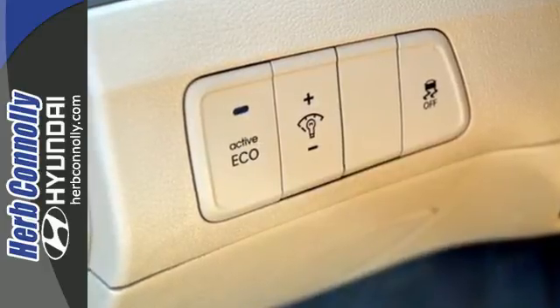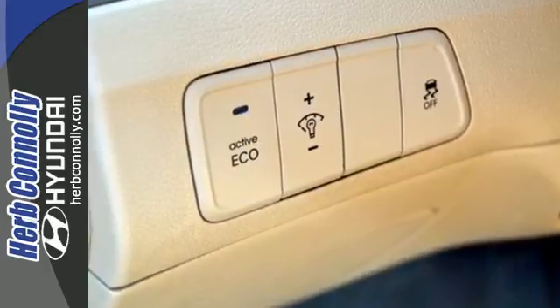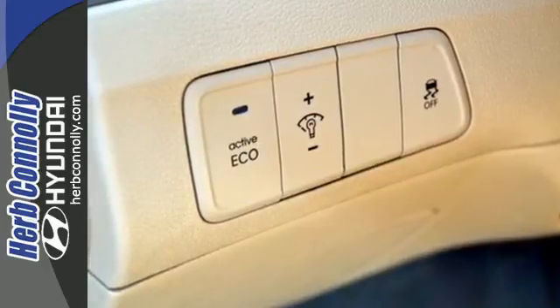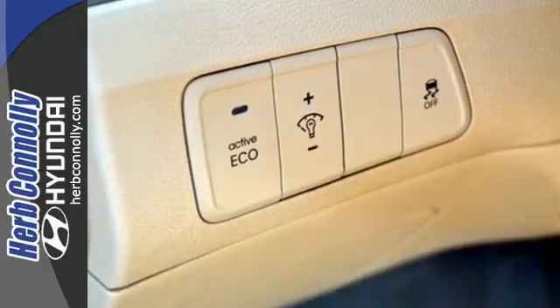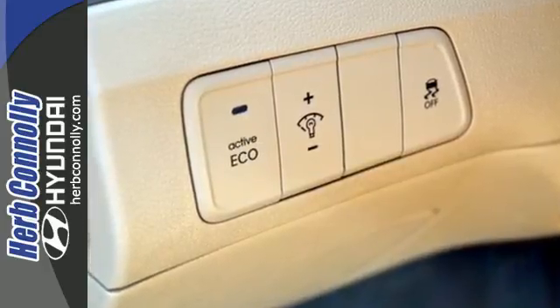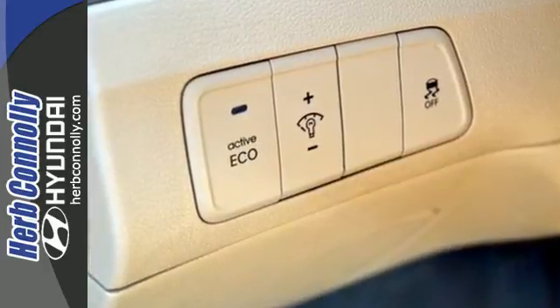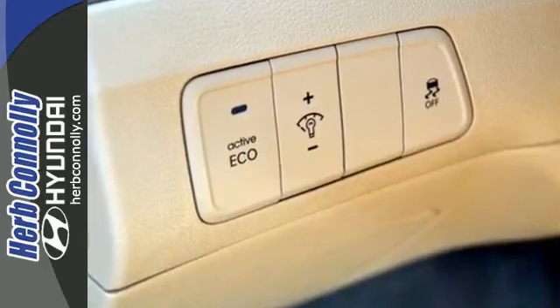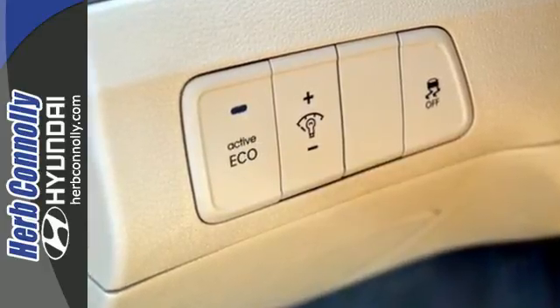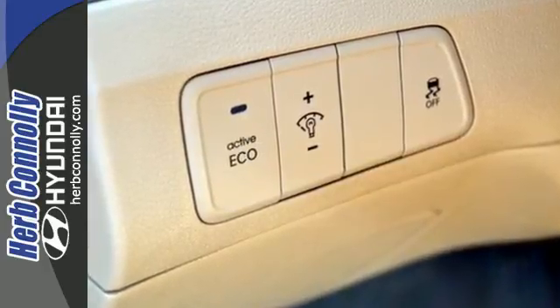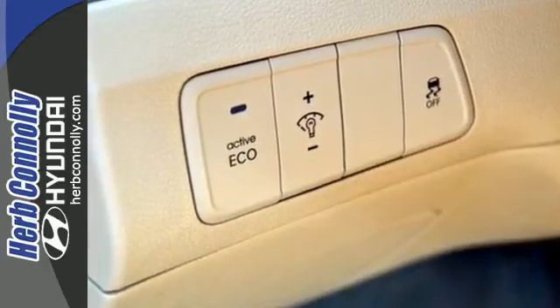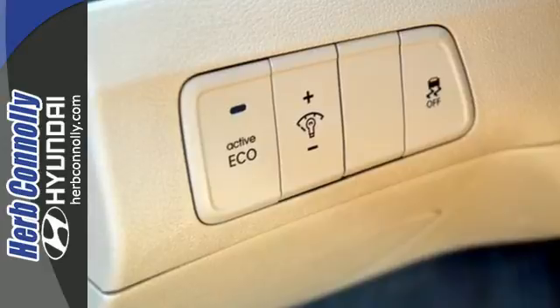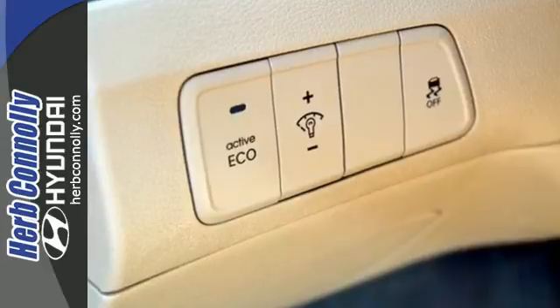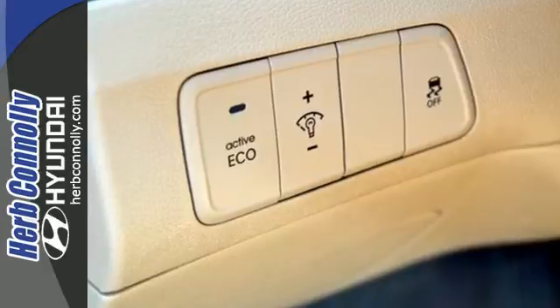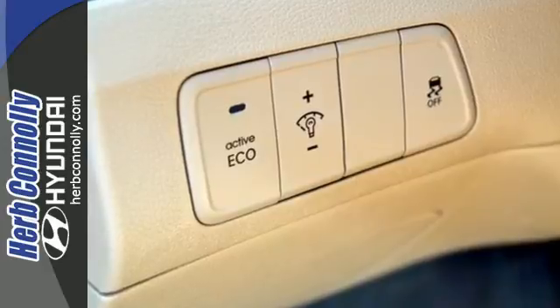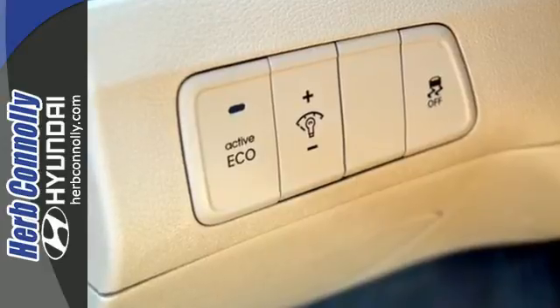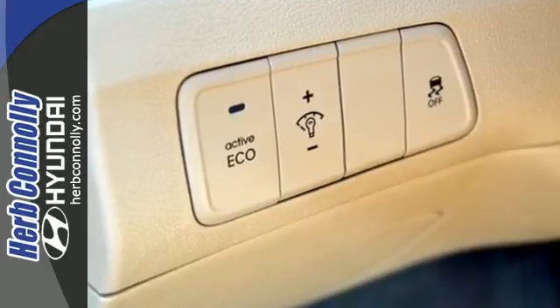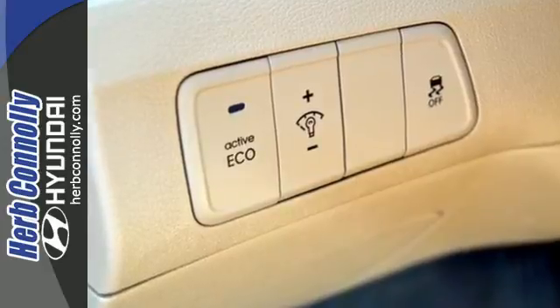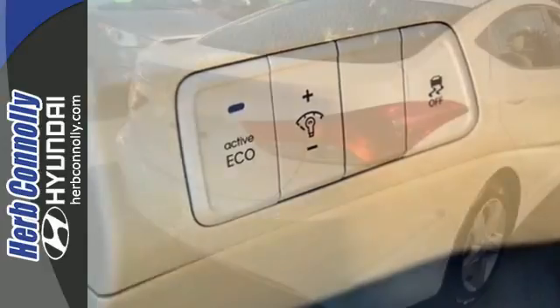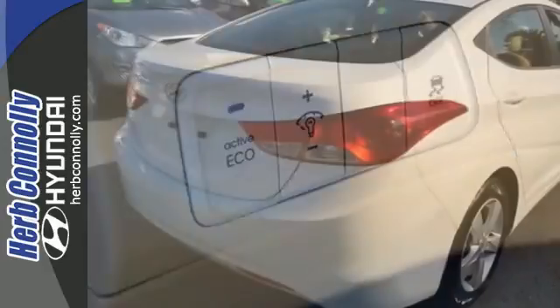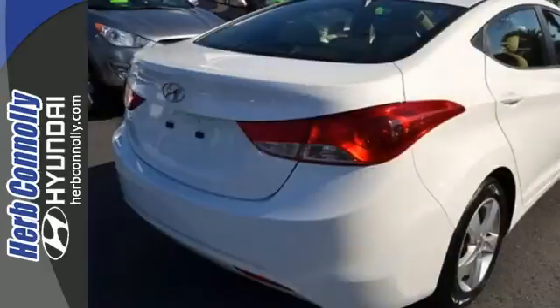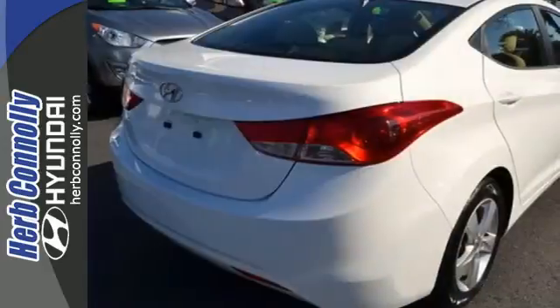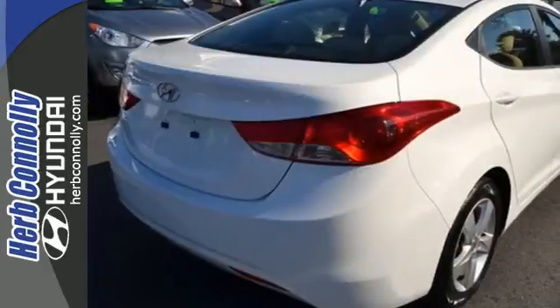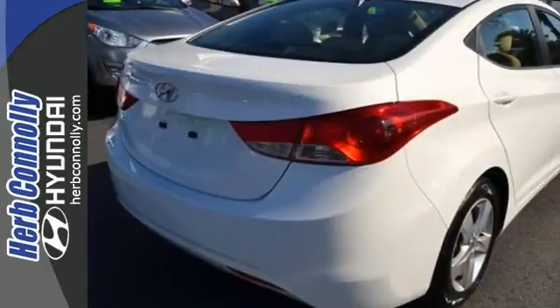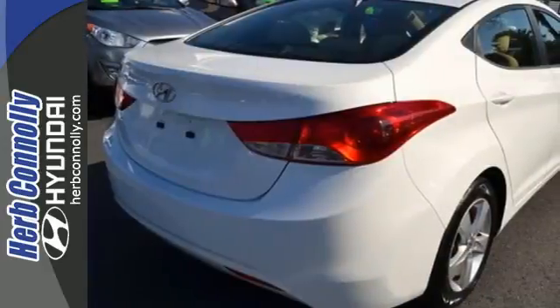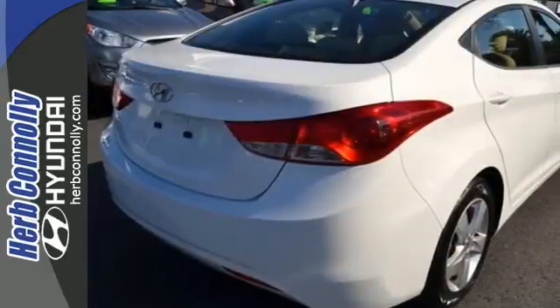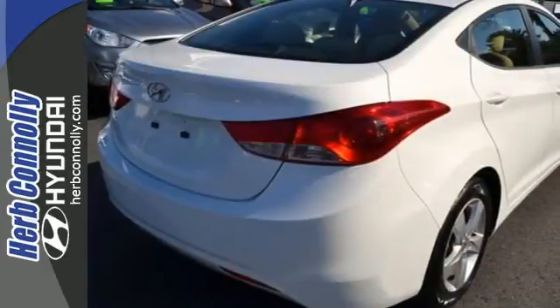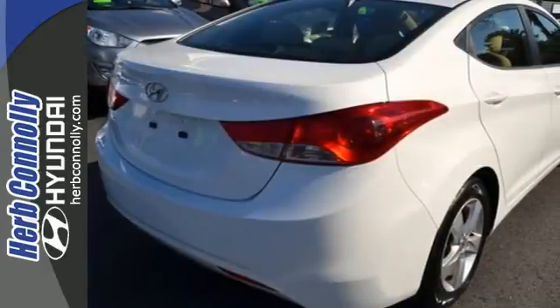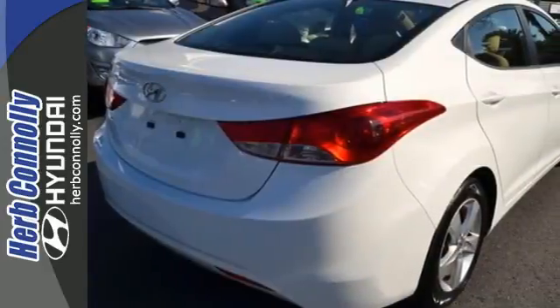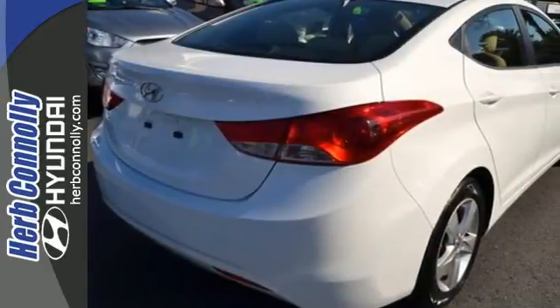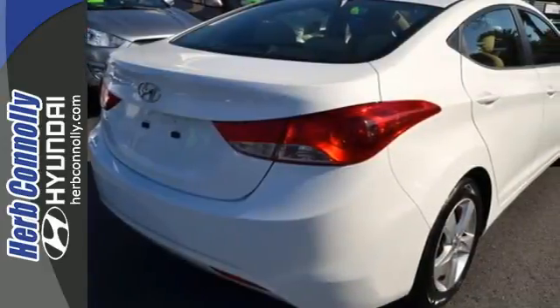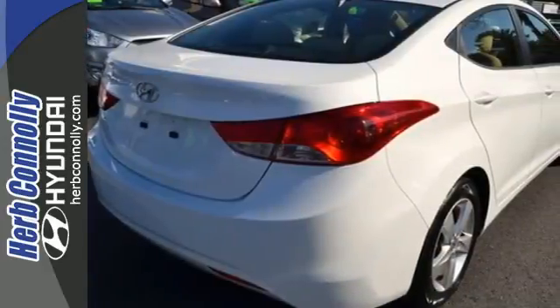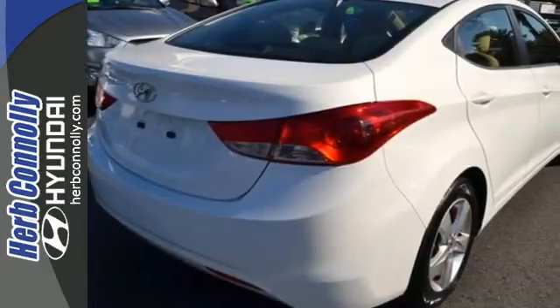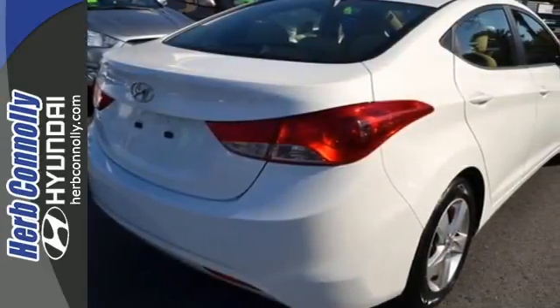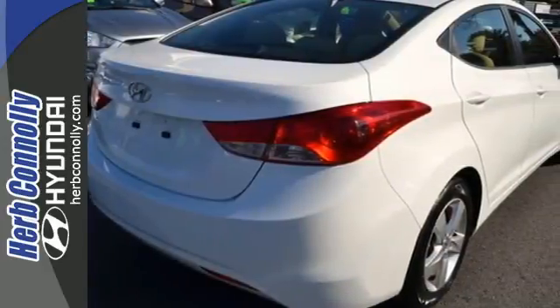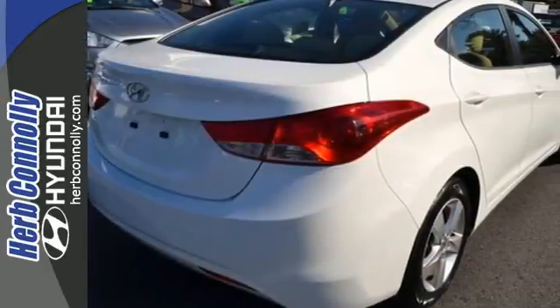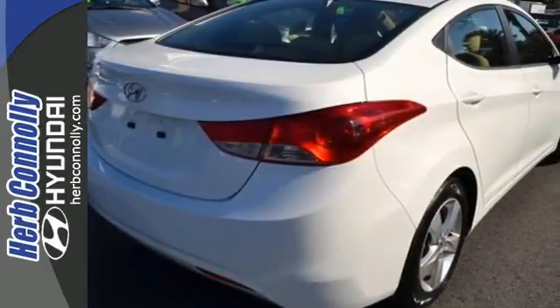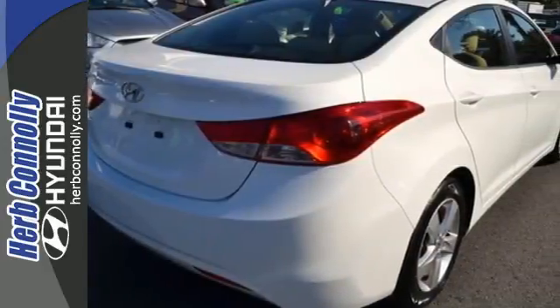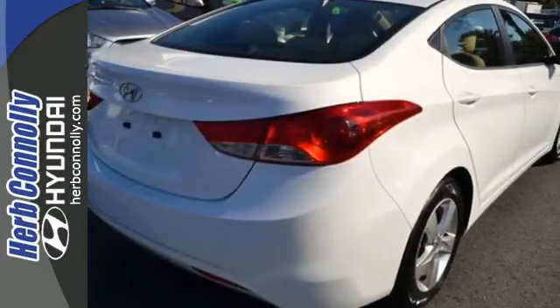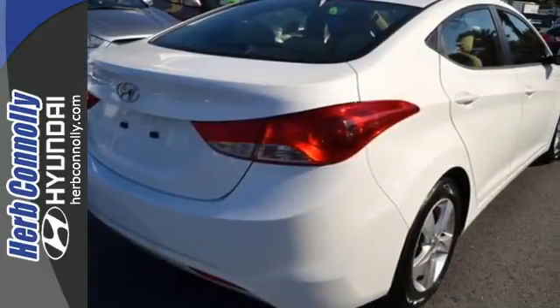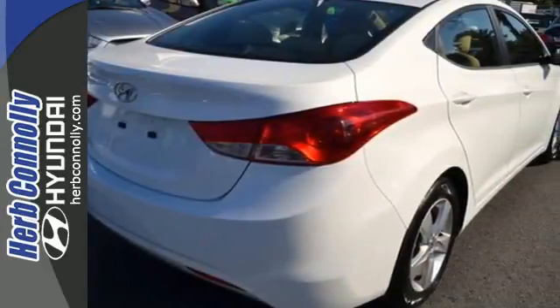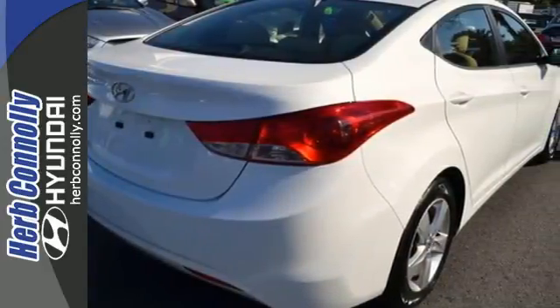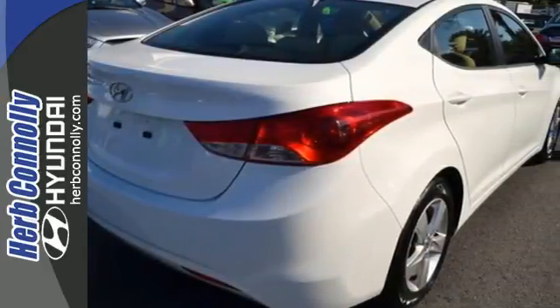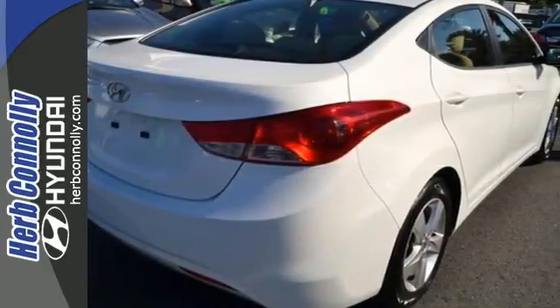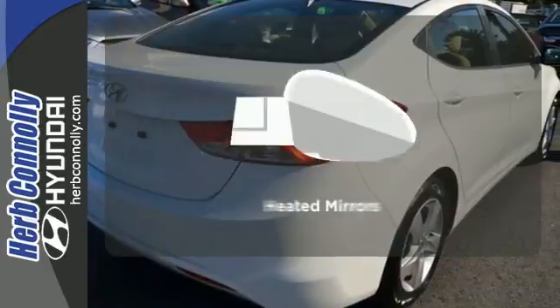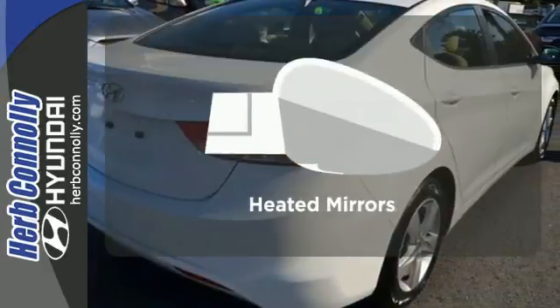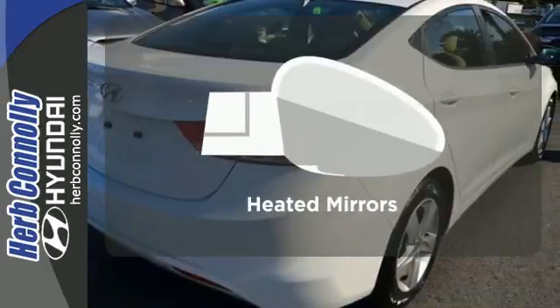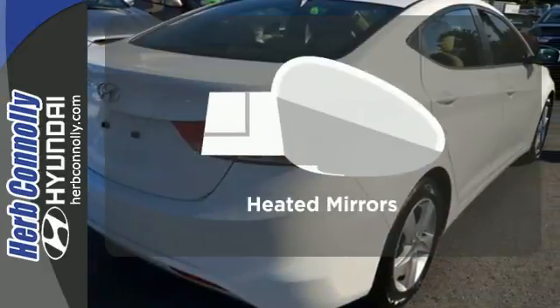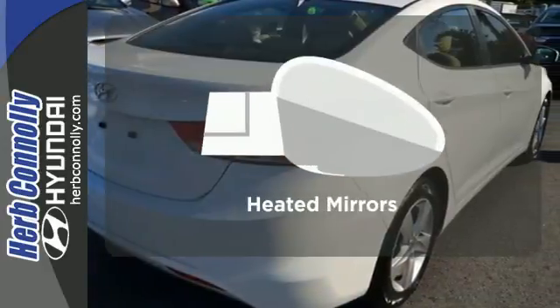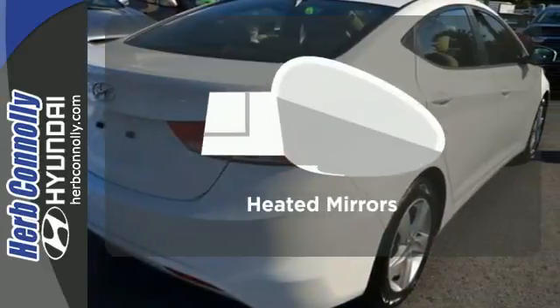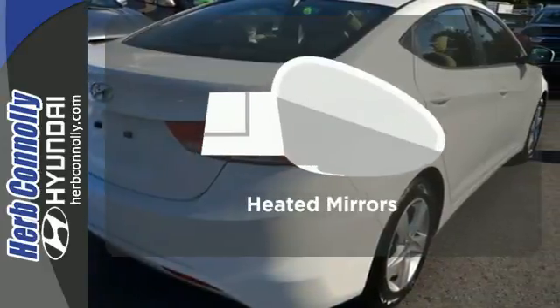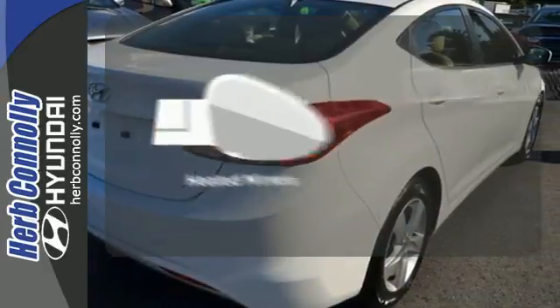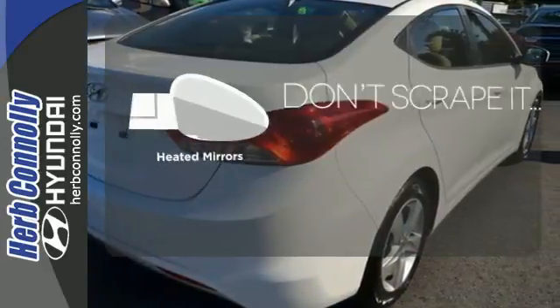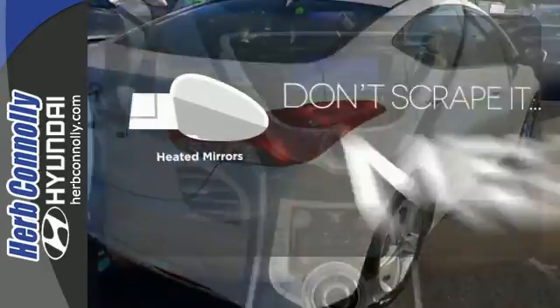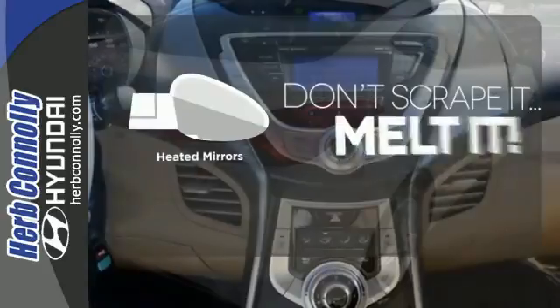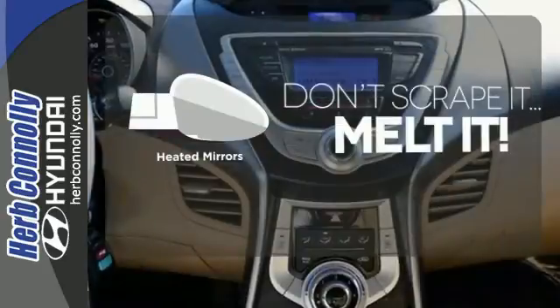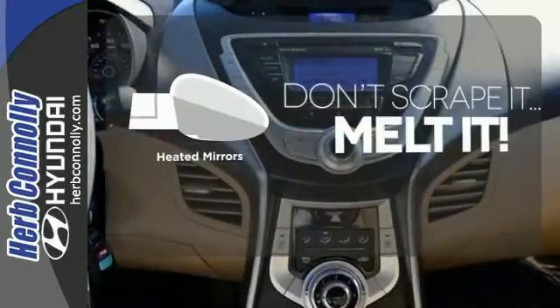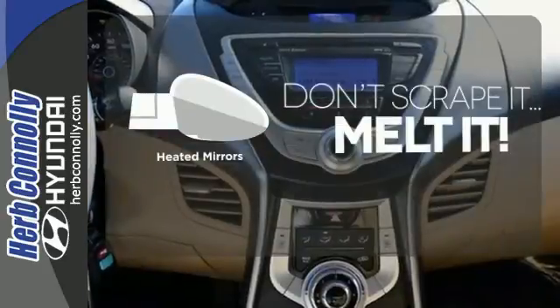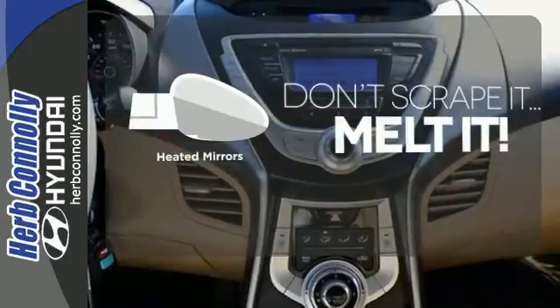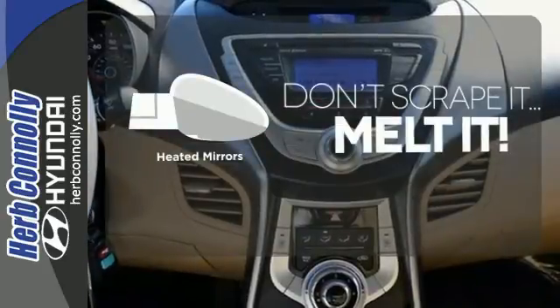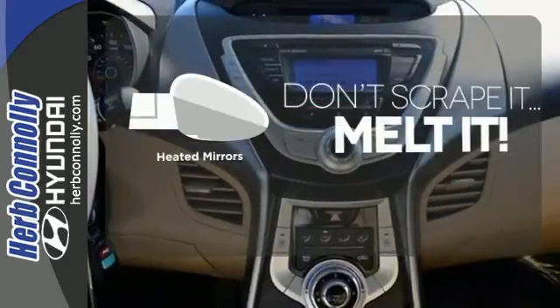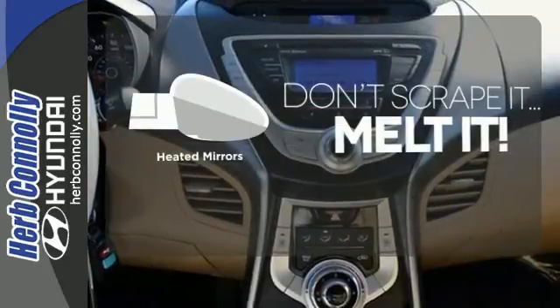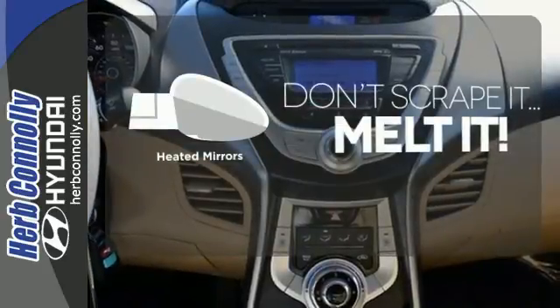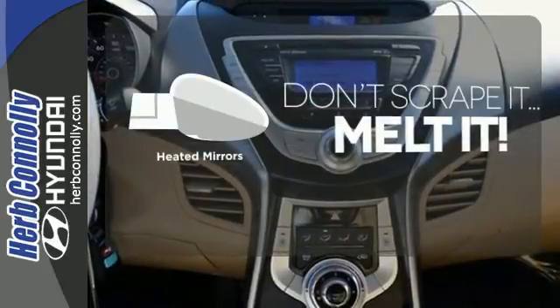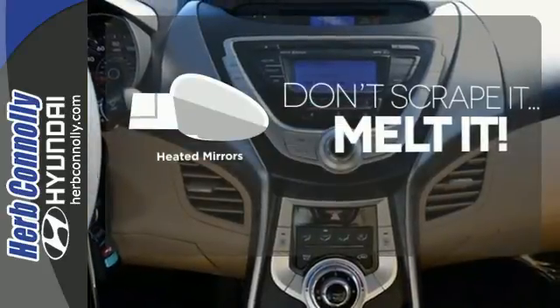Standard safety features include anti-lock brakes and stability and traction control. Avoid scraping snow and ice with heated mirrors.